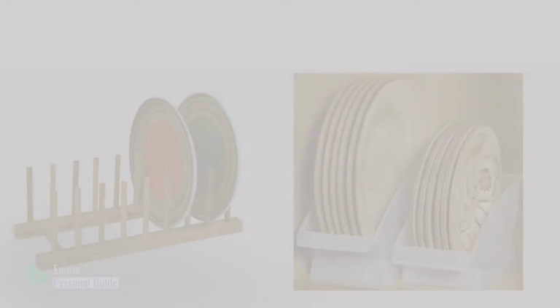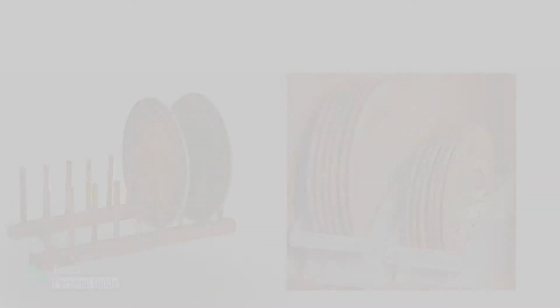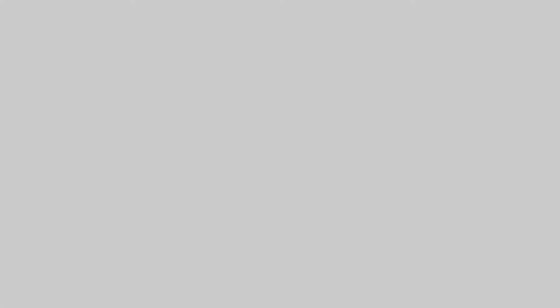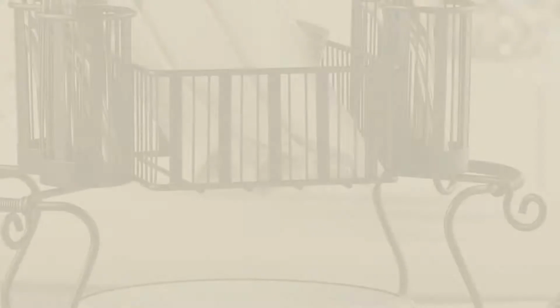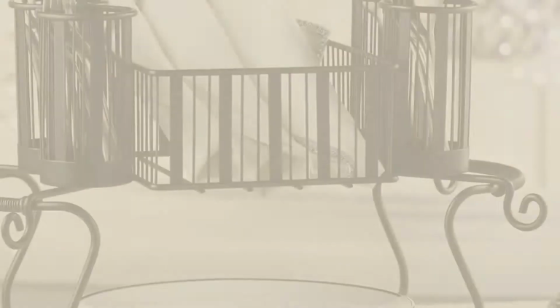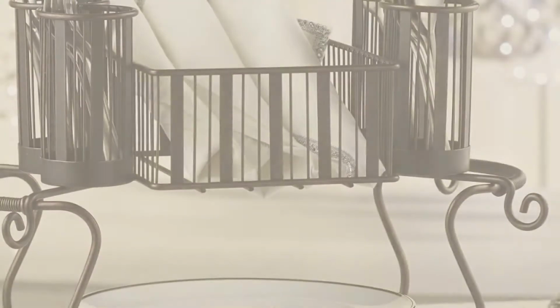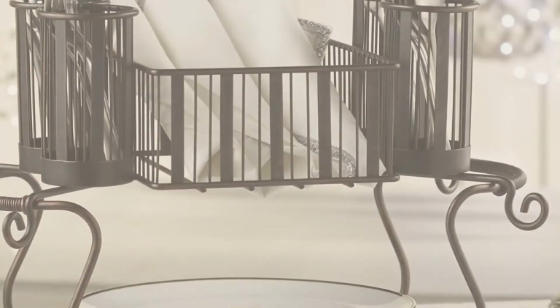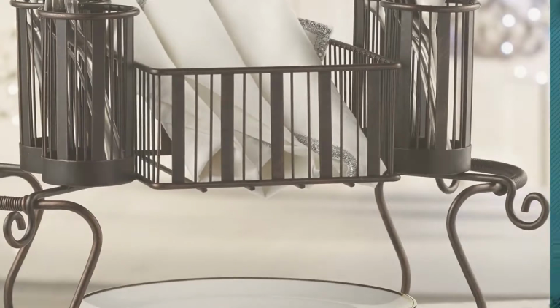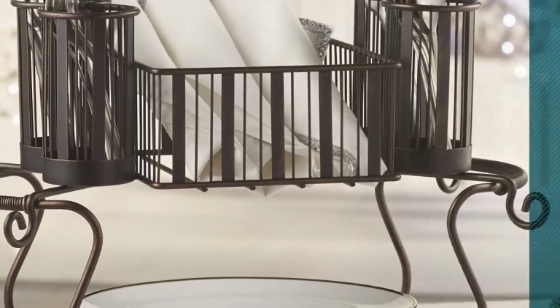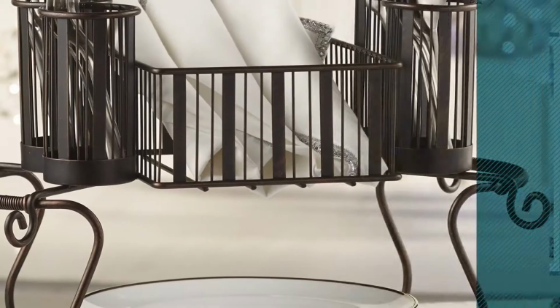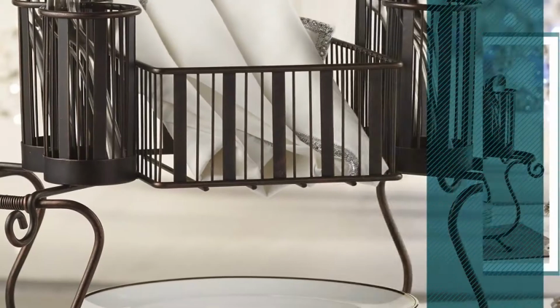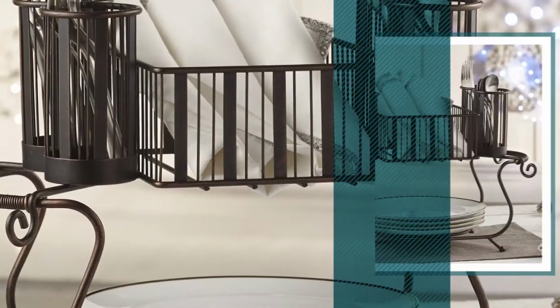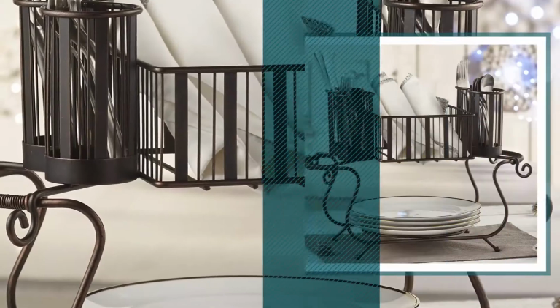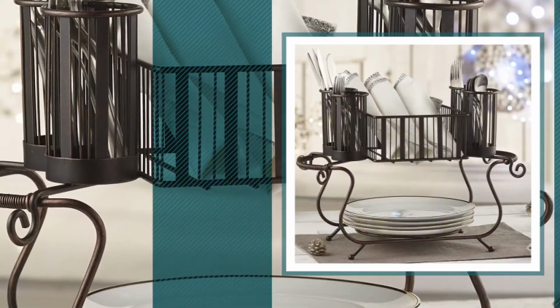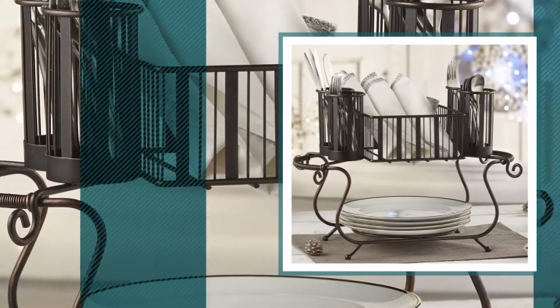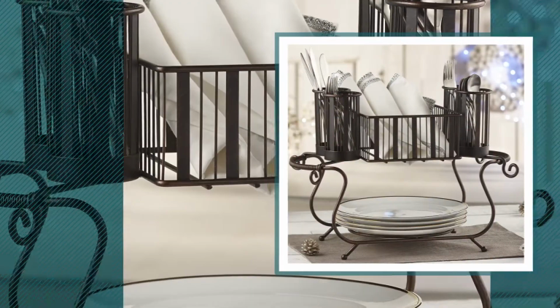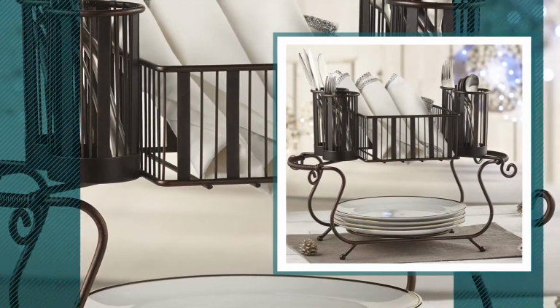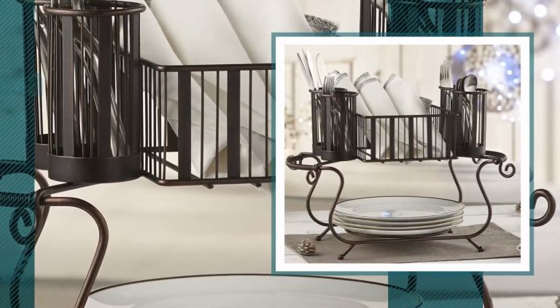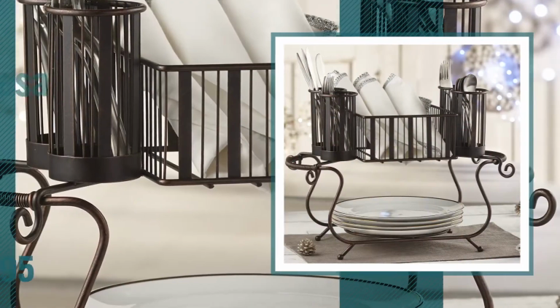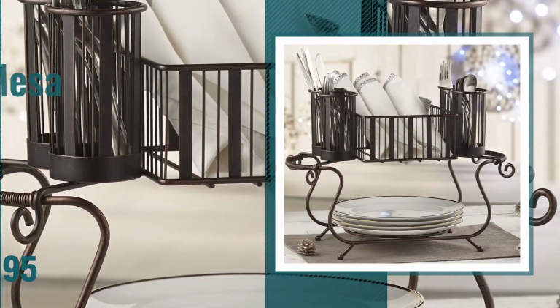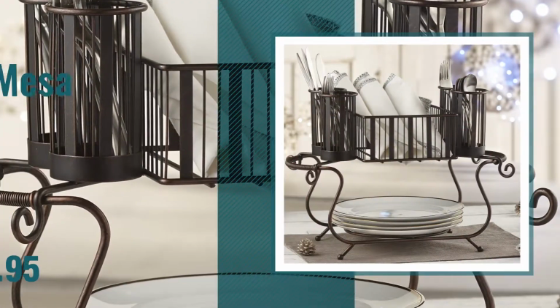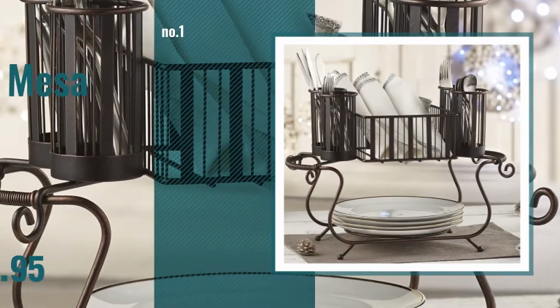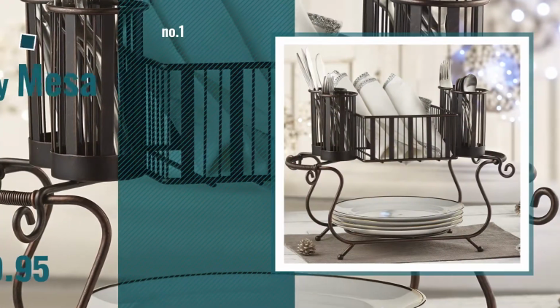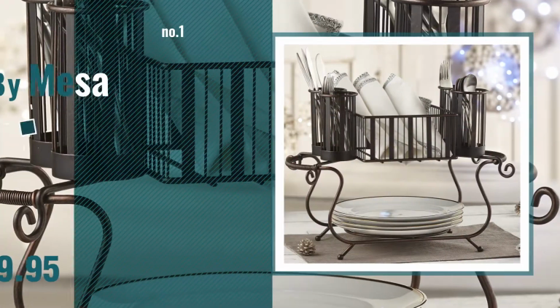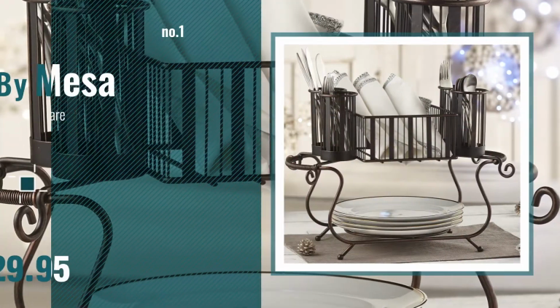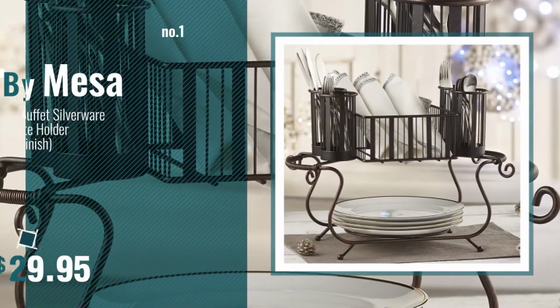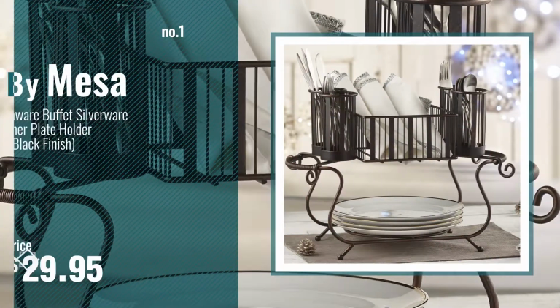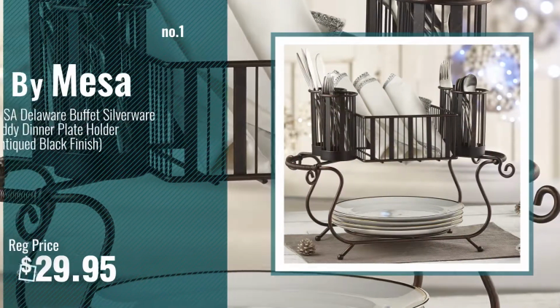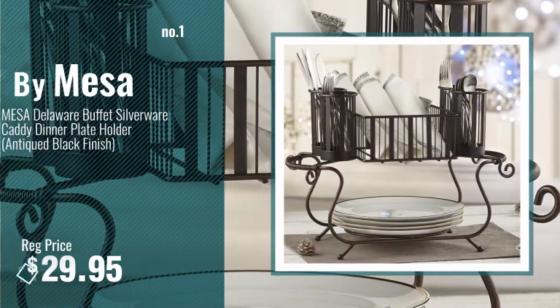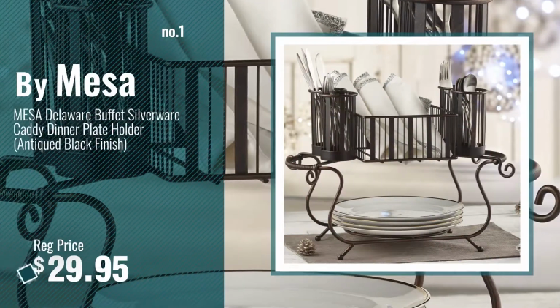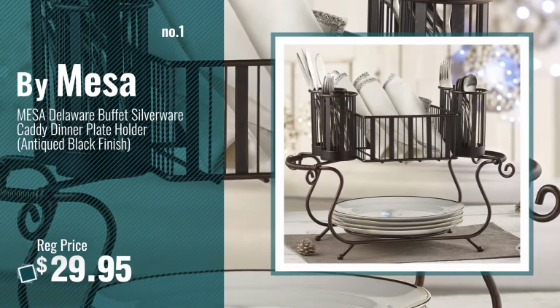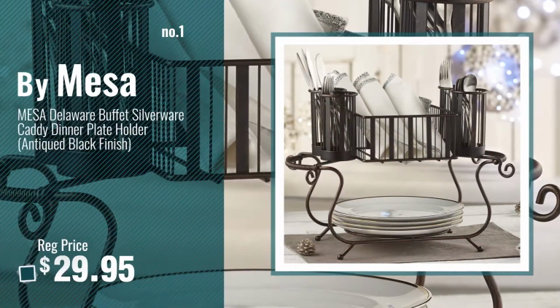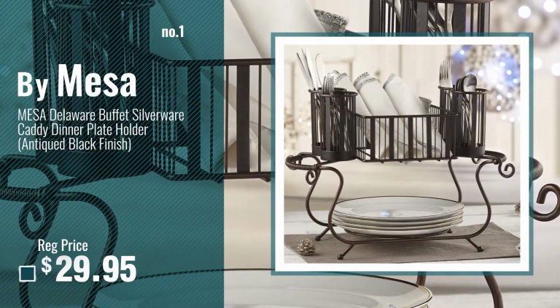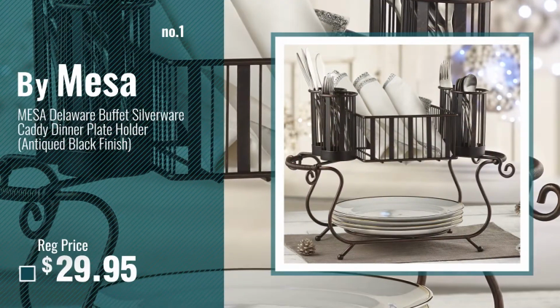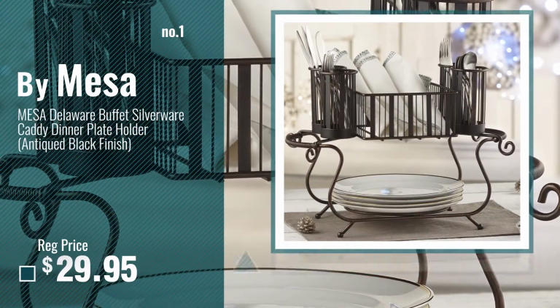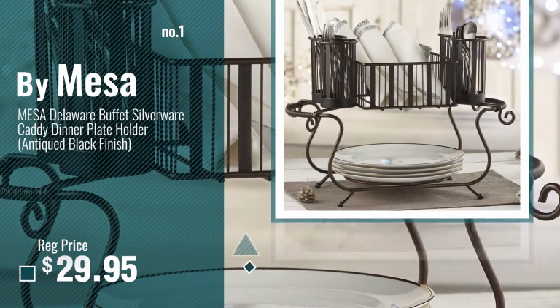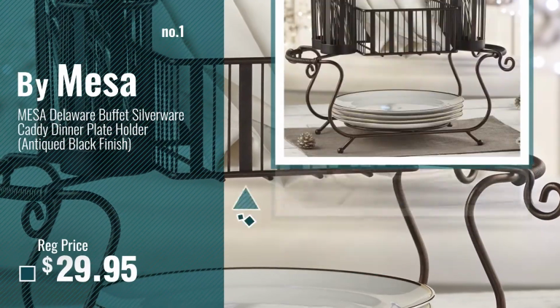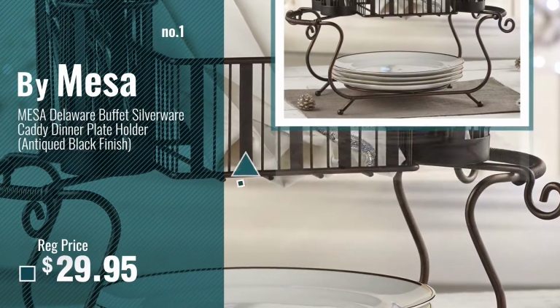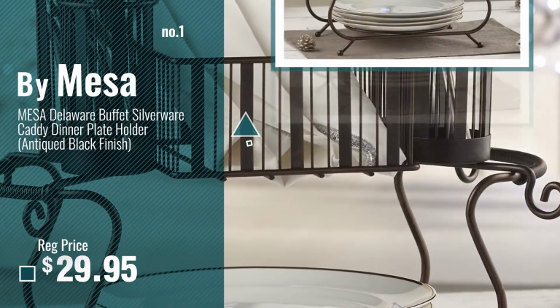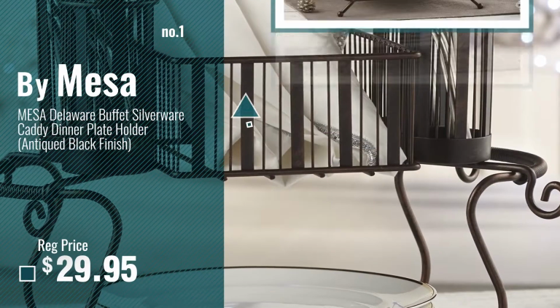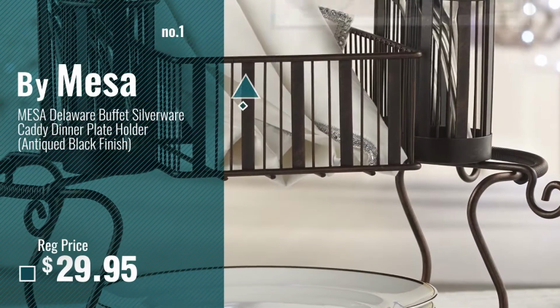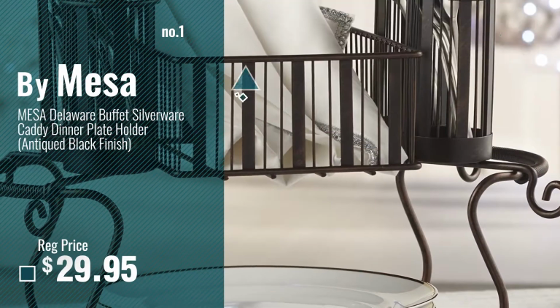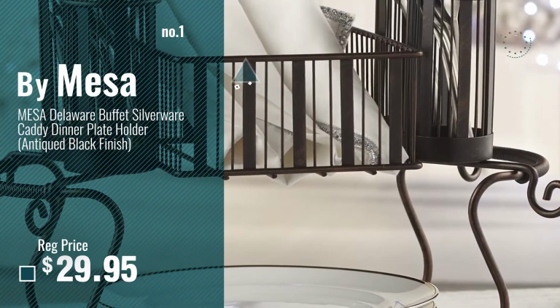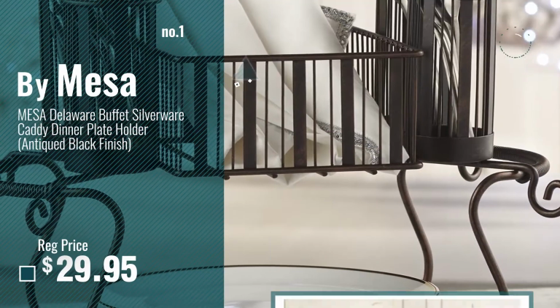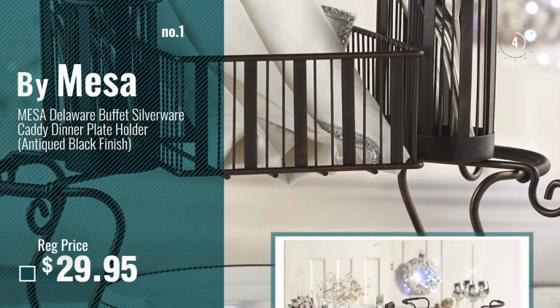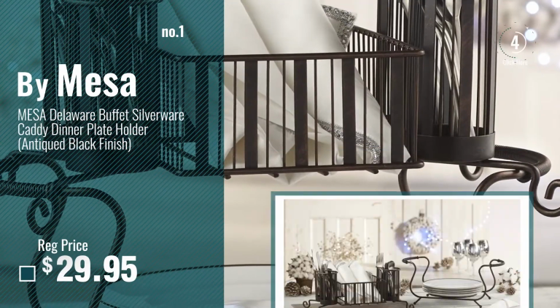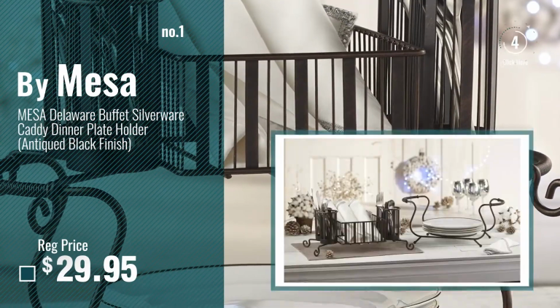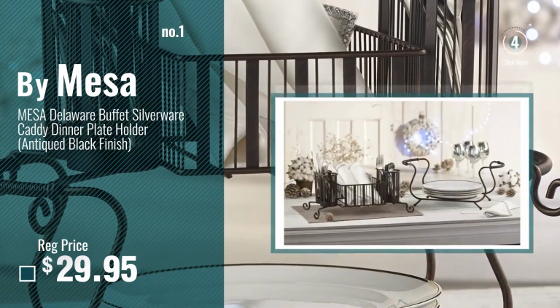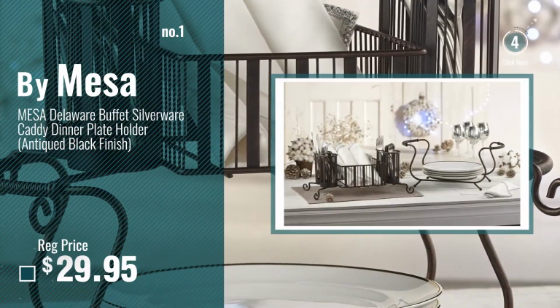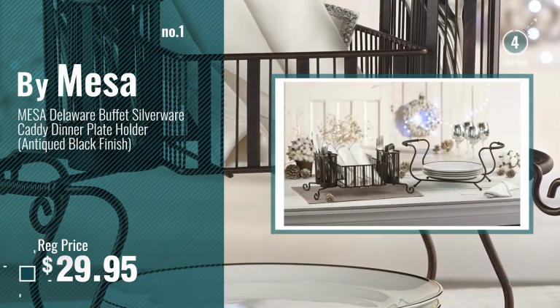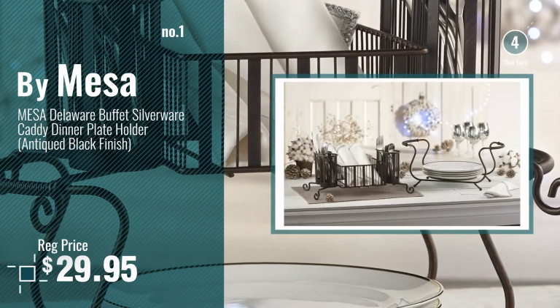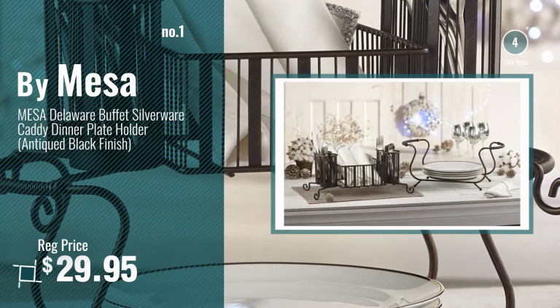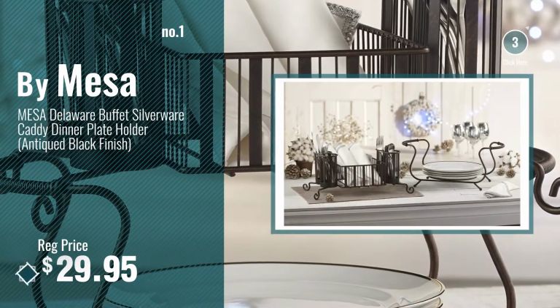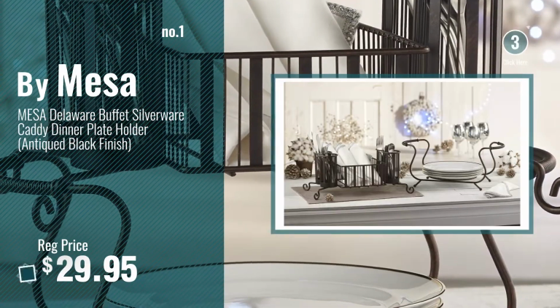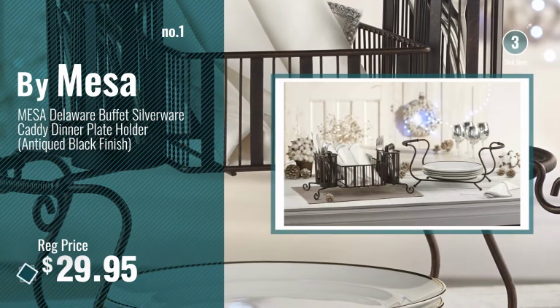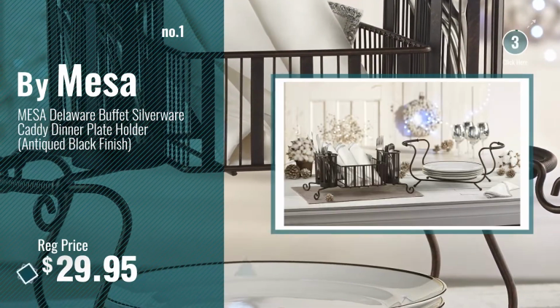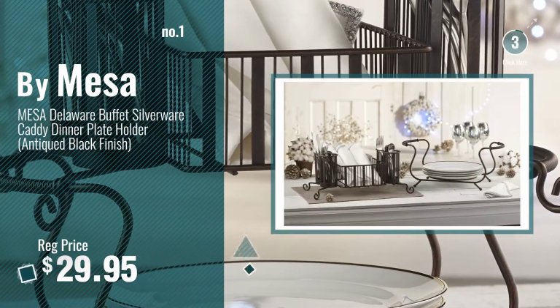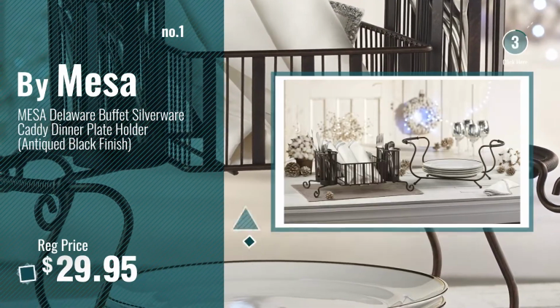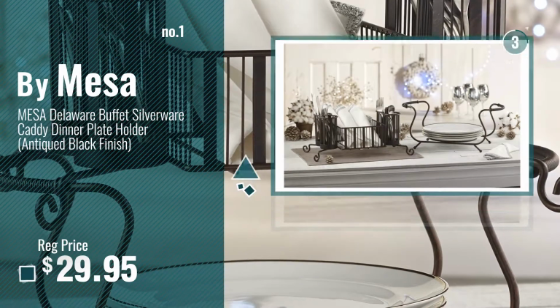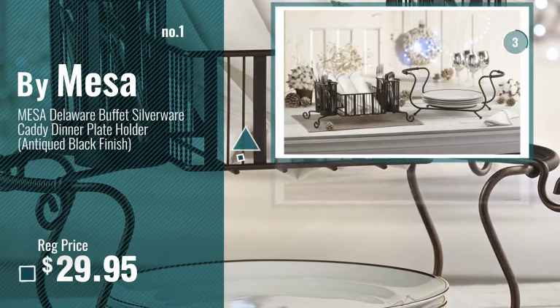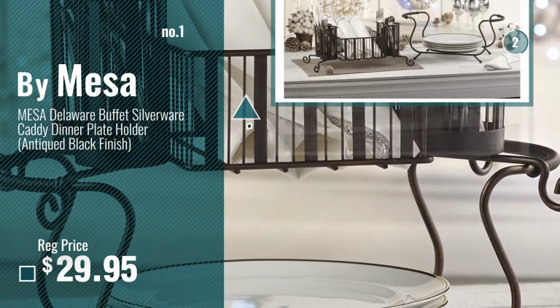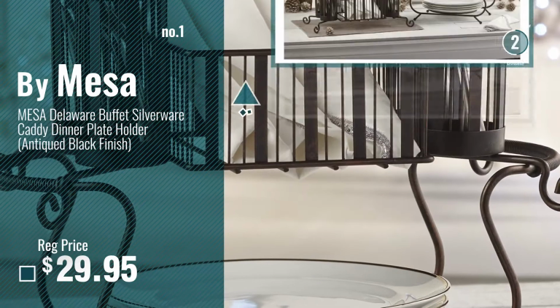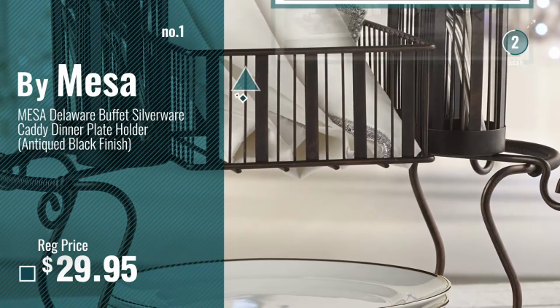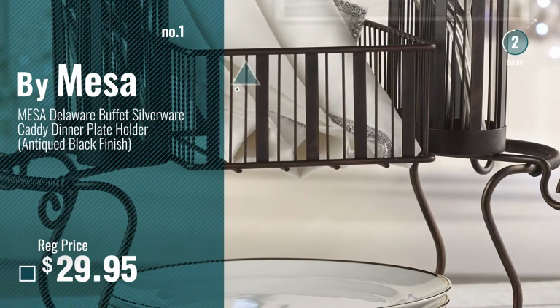Number 1, most popular, by Mesa. Watch this video and choose your favorite.